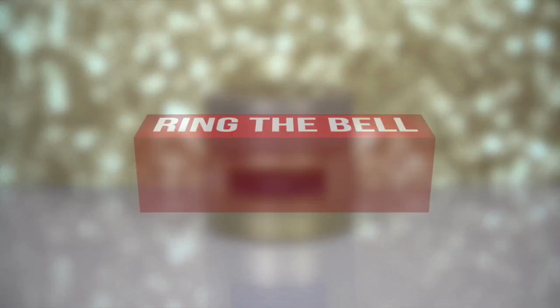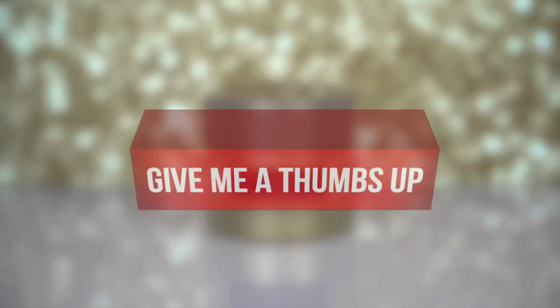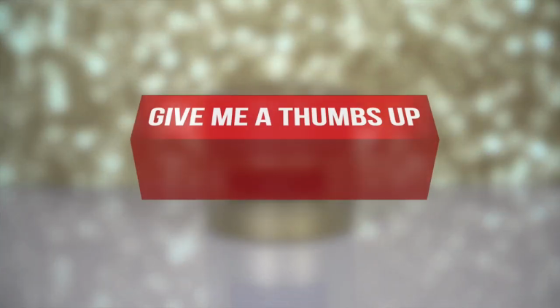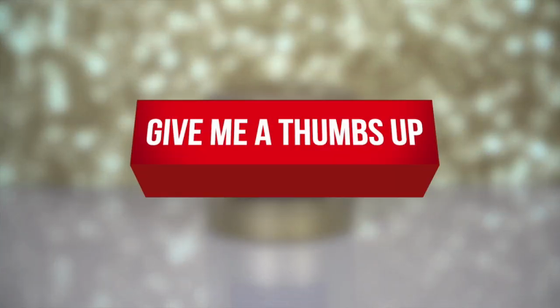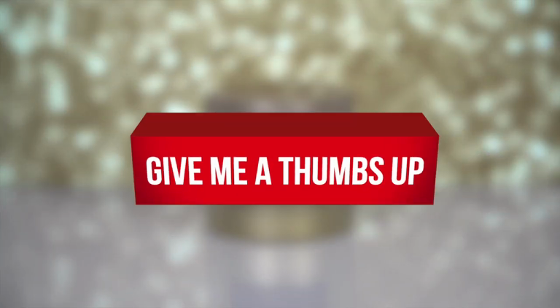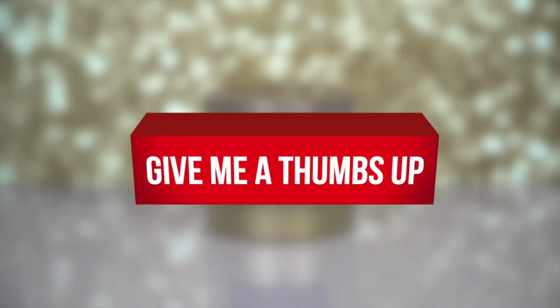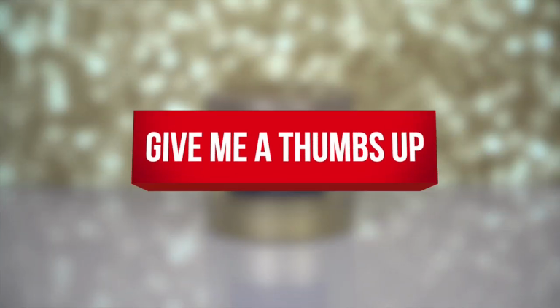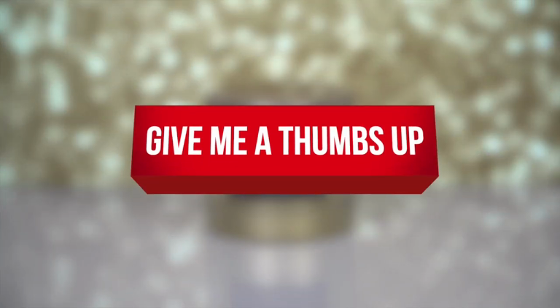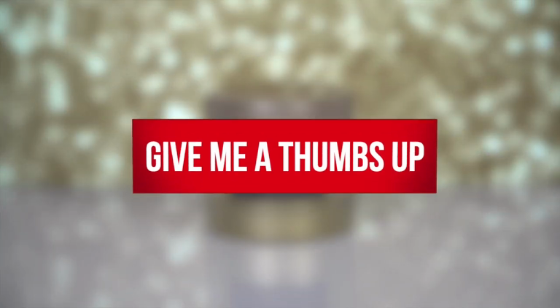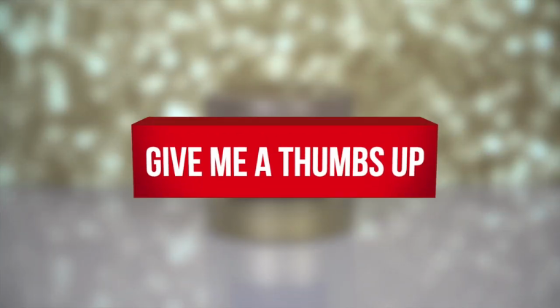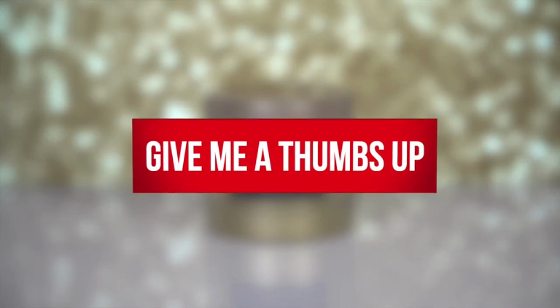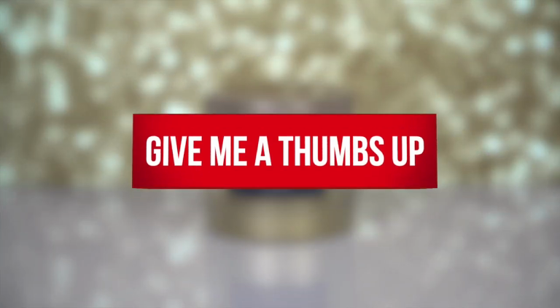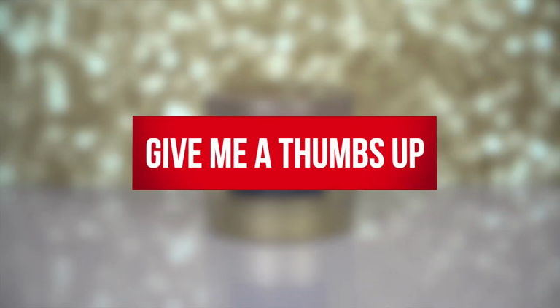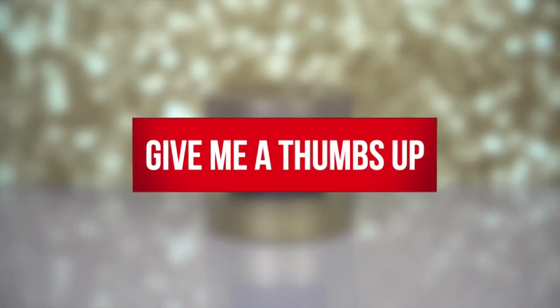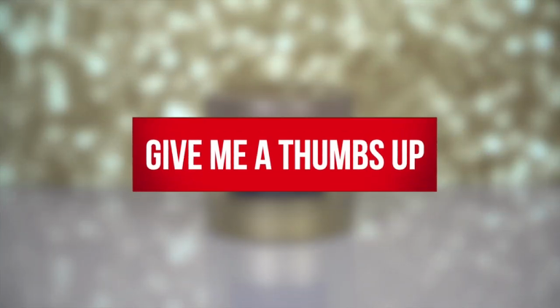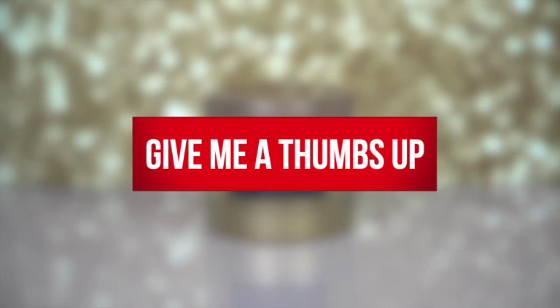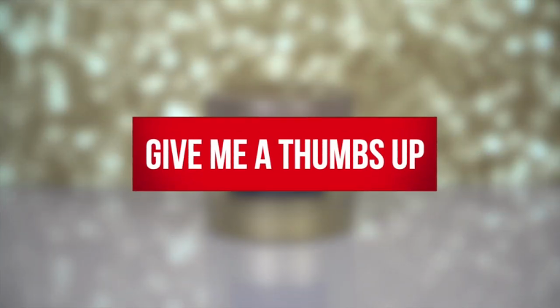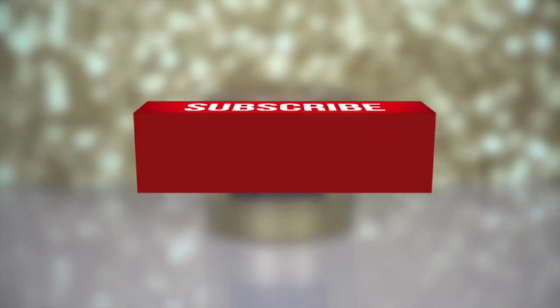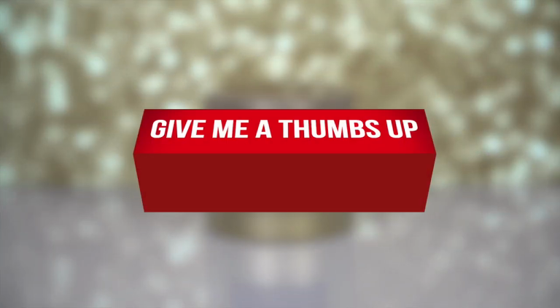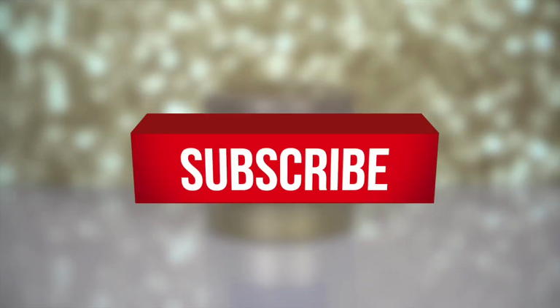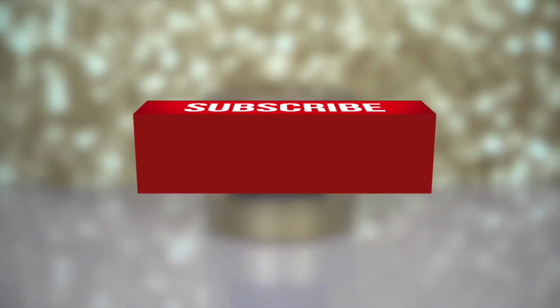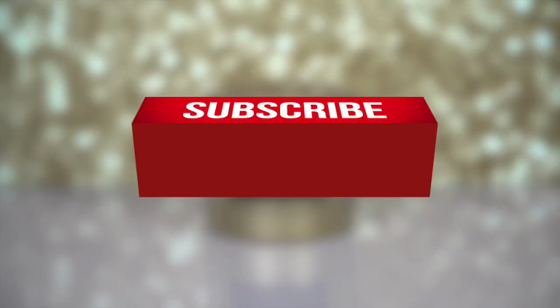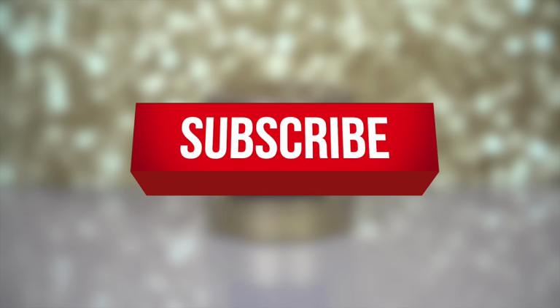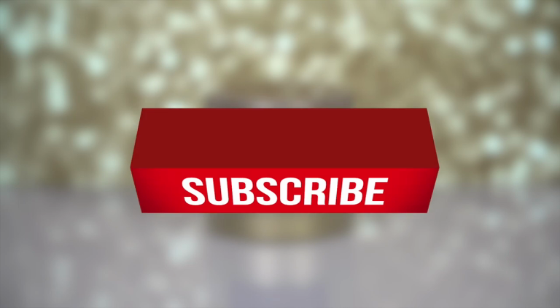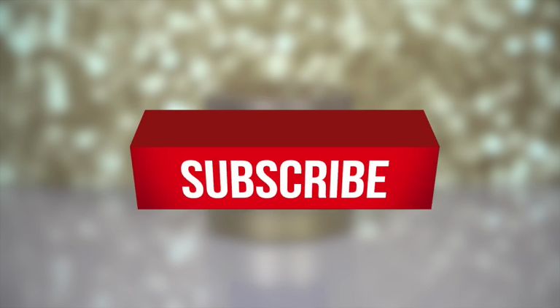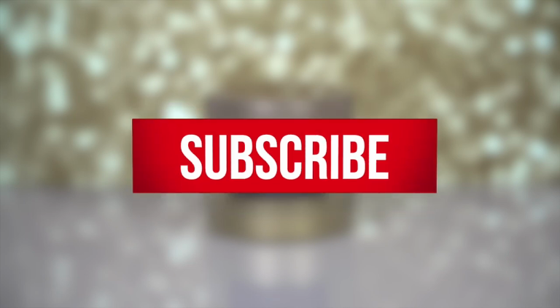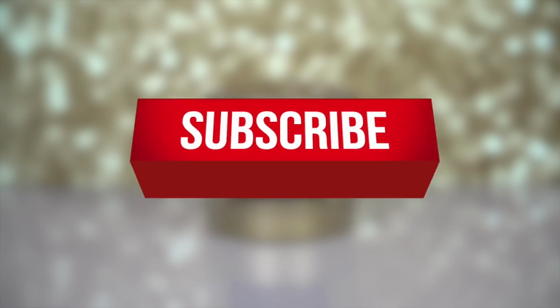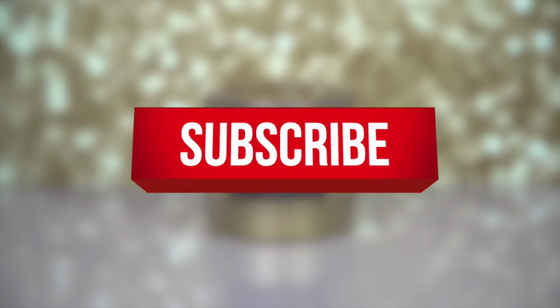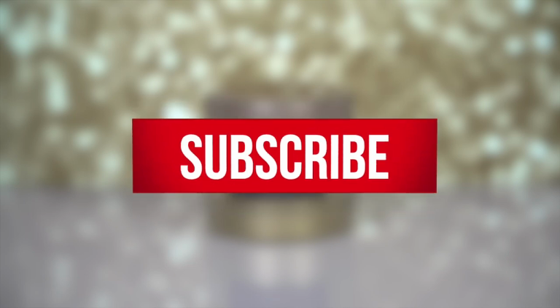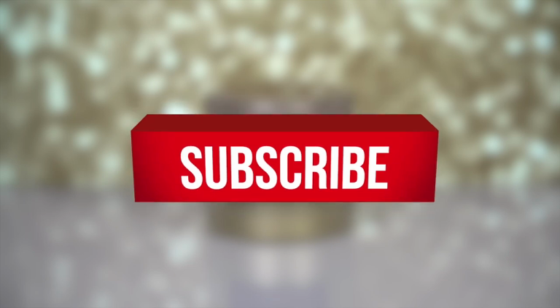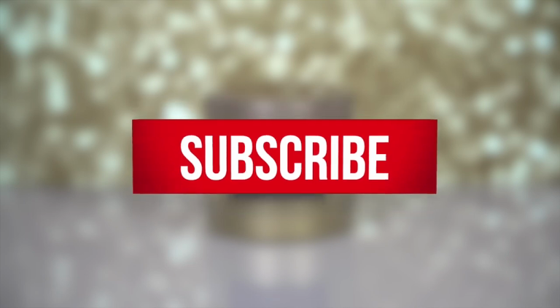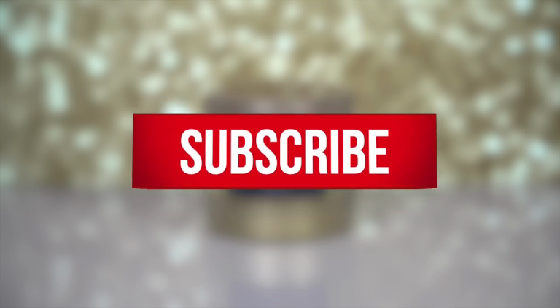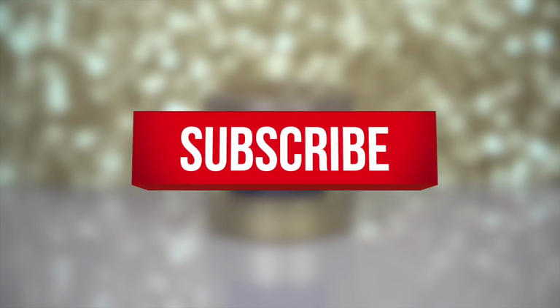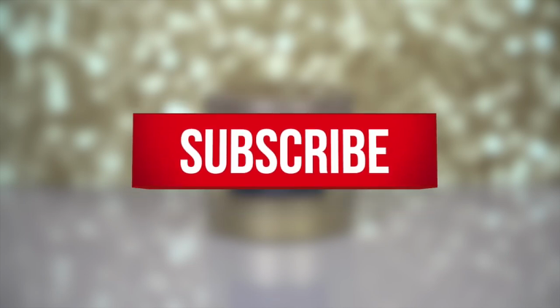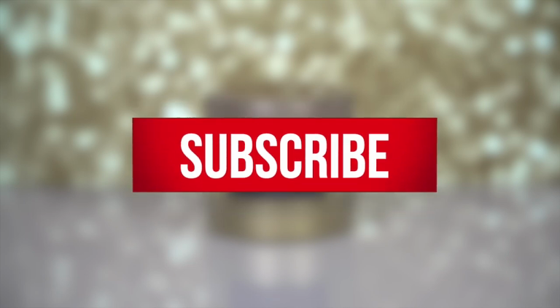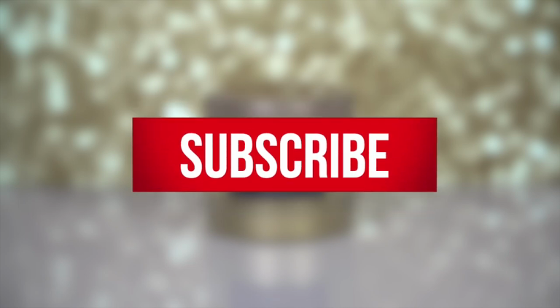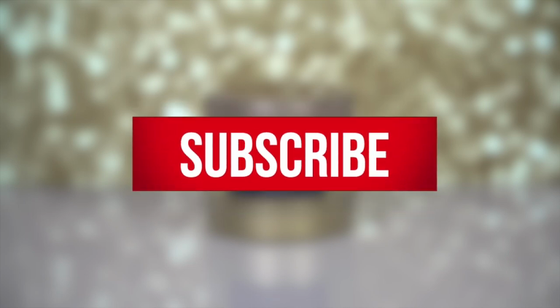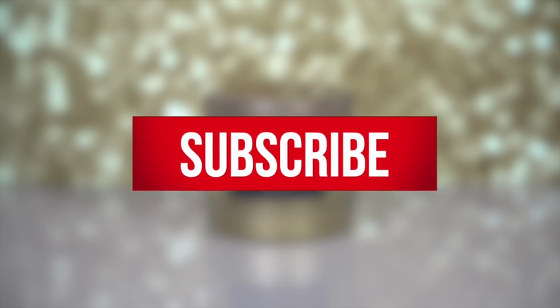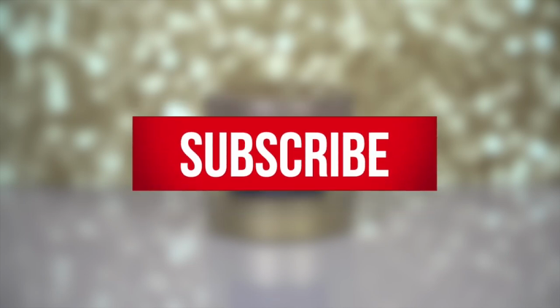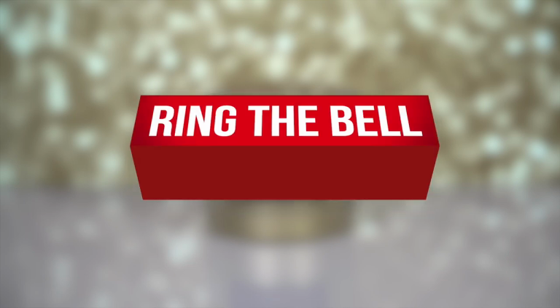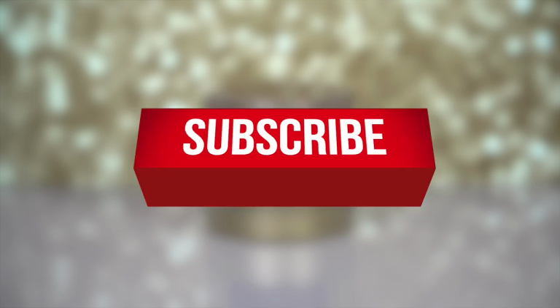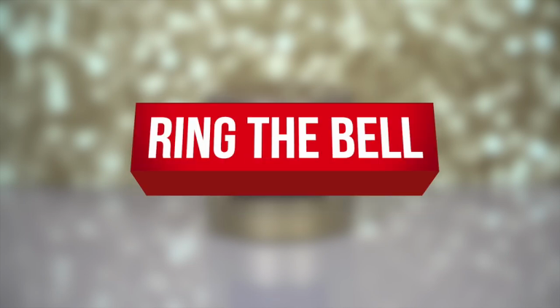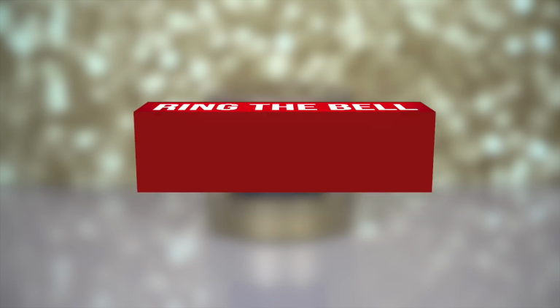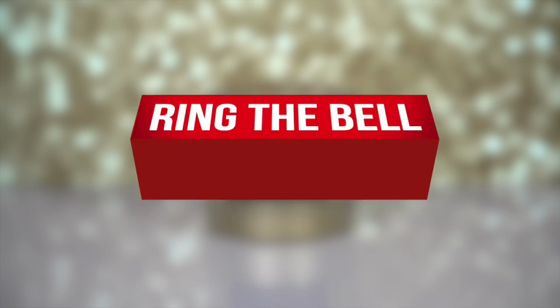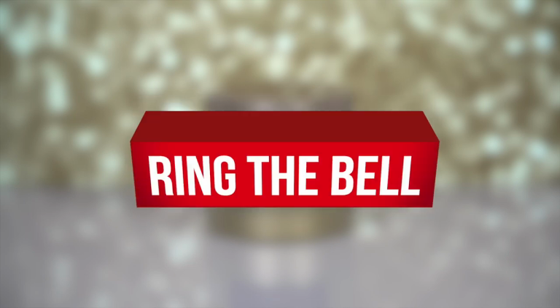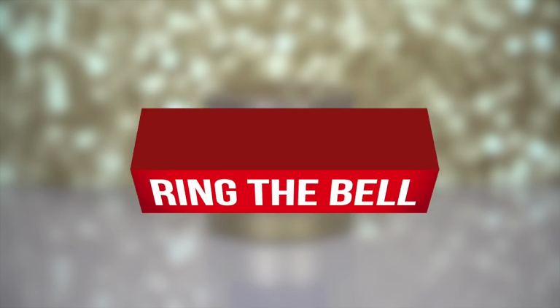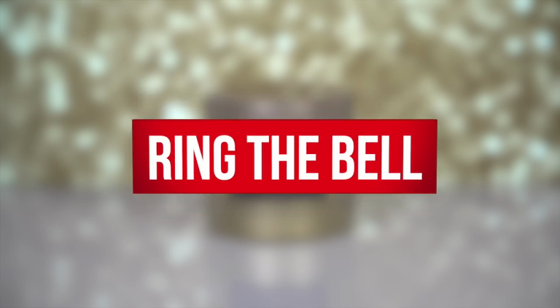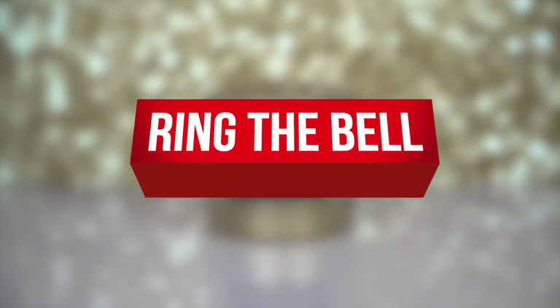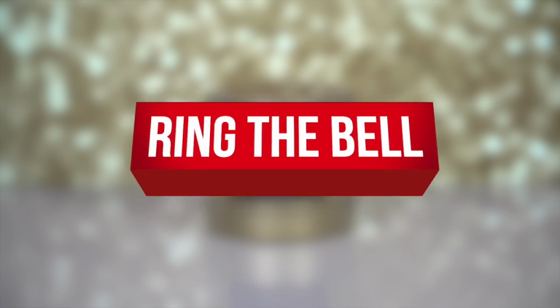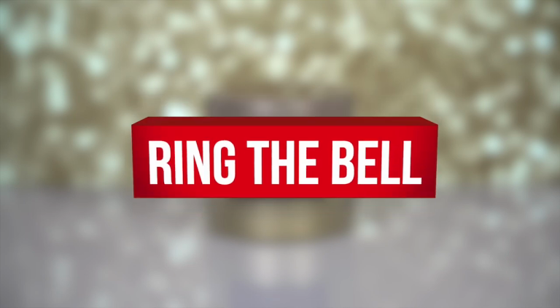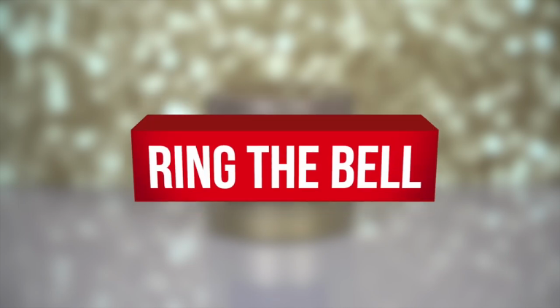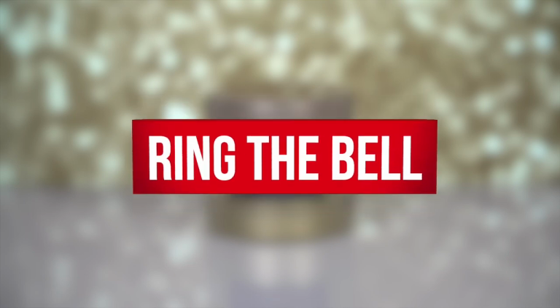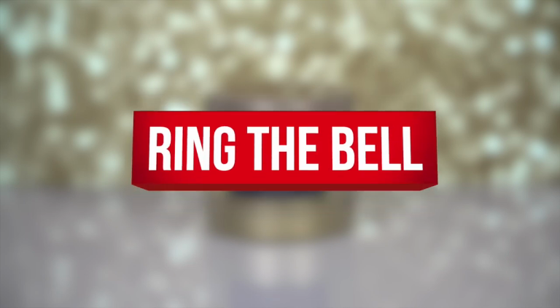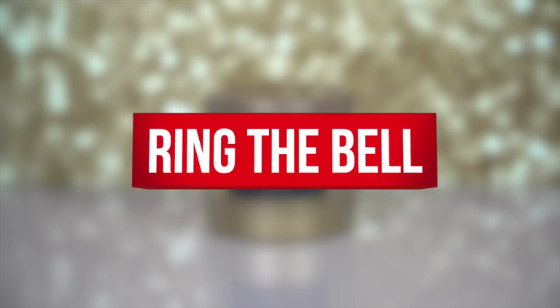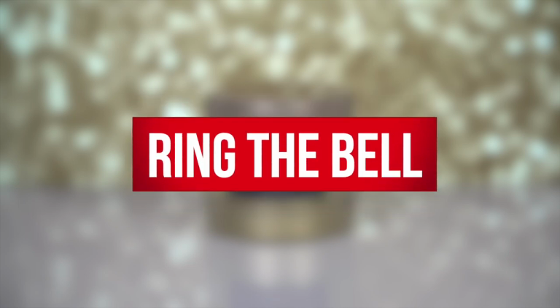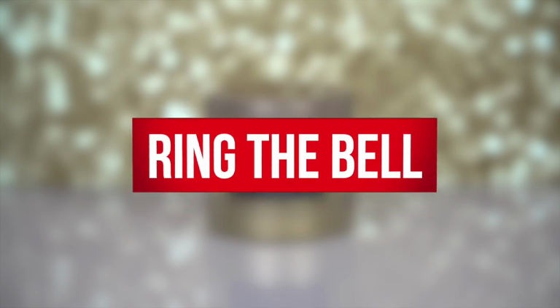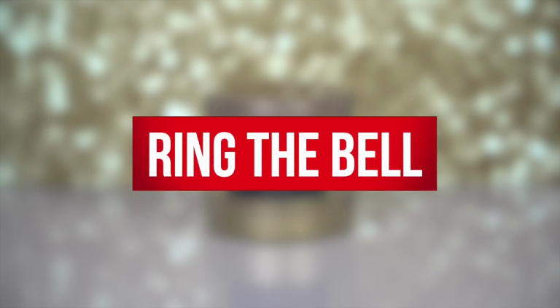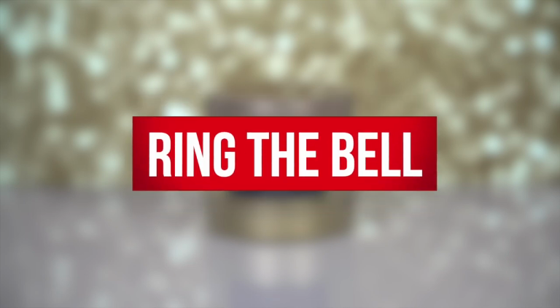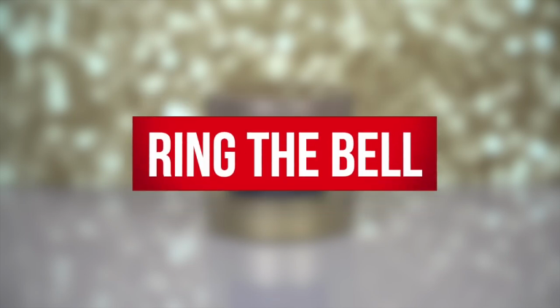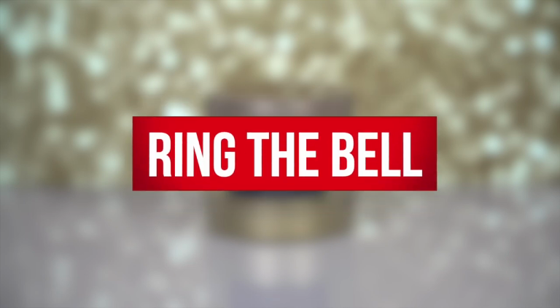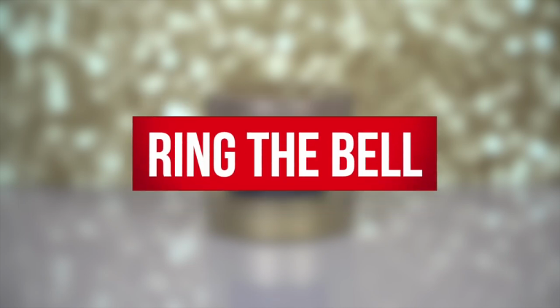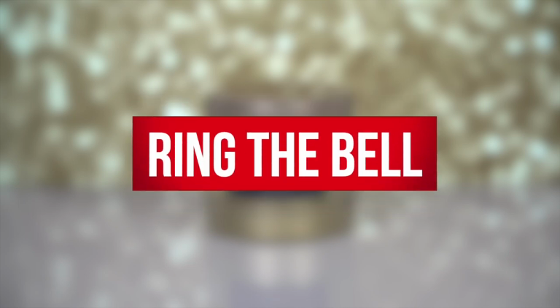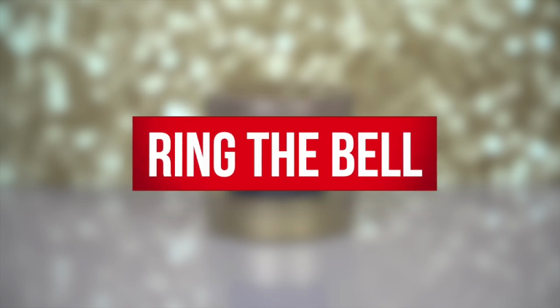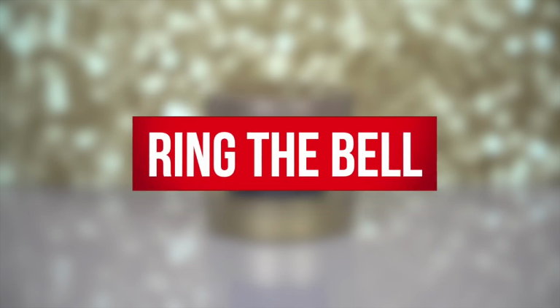Before we get to our next hack, if you're having fun watching this video, let me know. Give me that thumbs up, hit that subscribe button, and ring the bell.